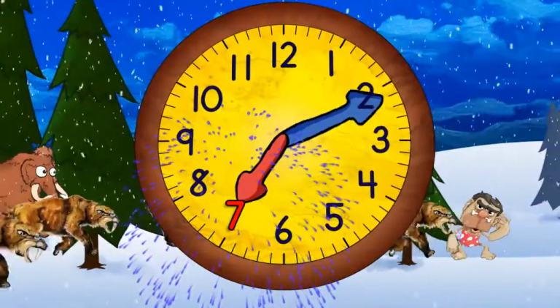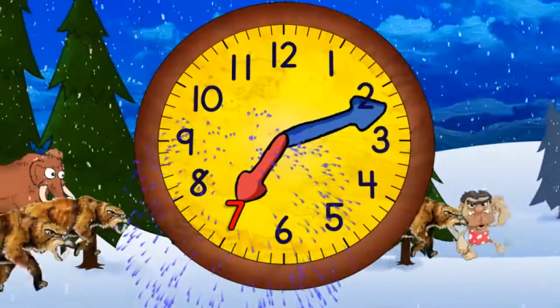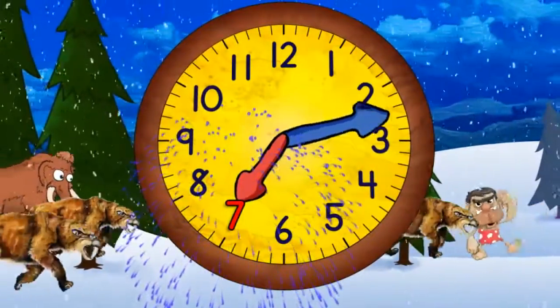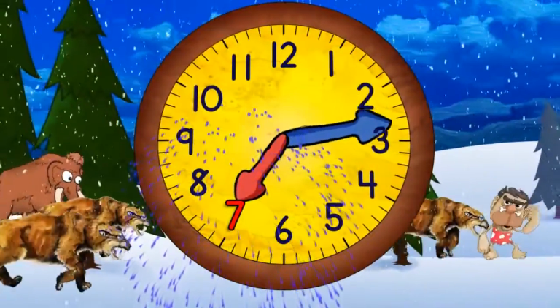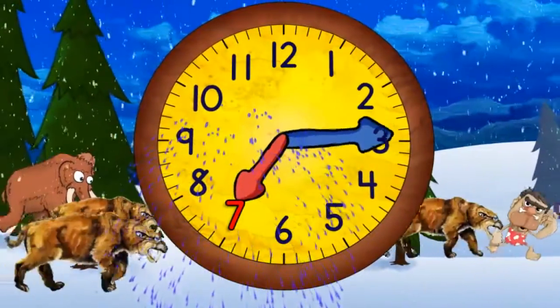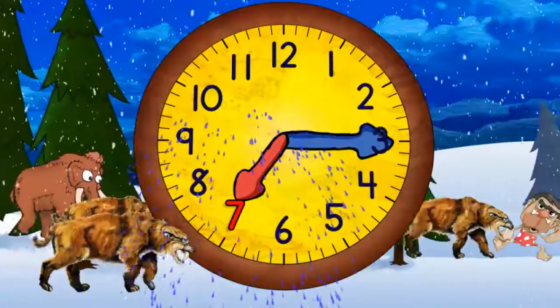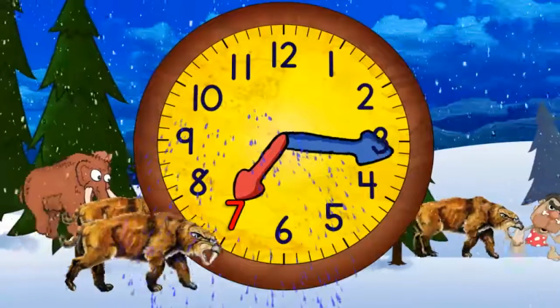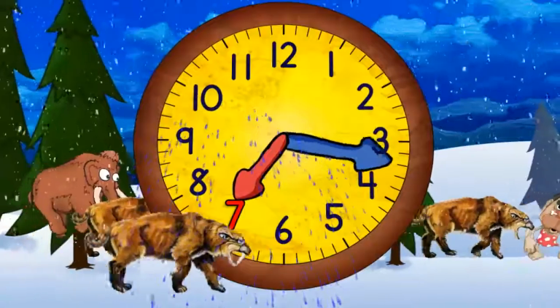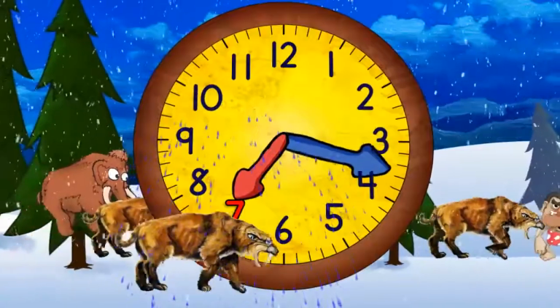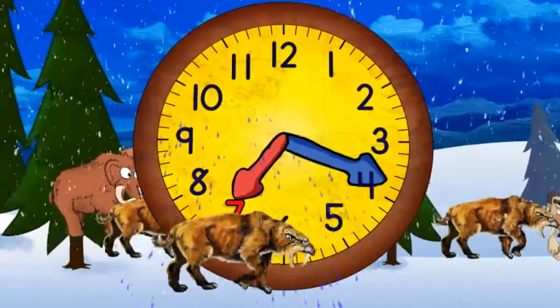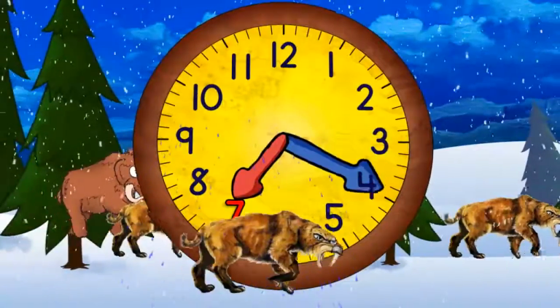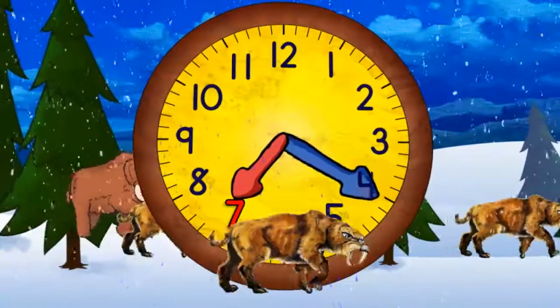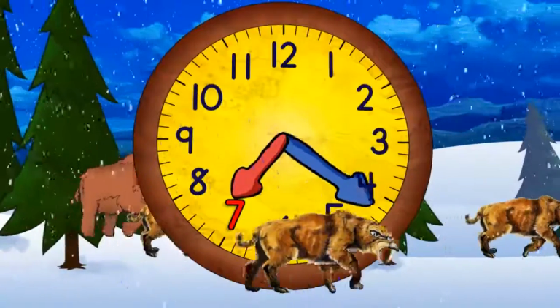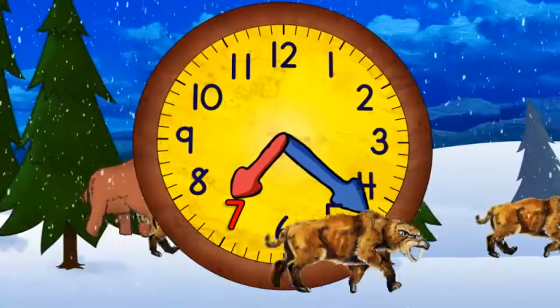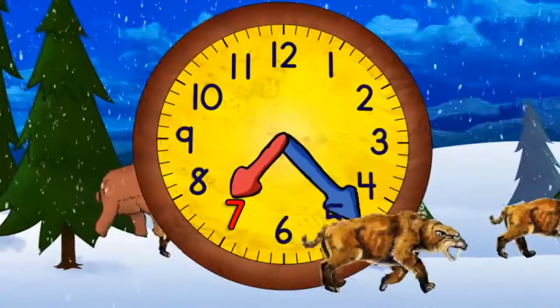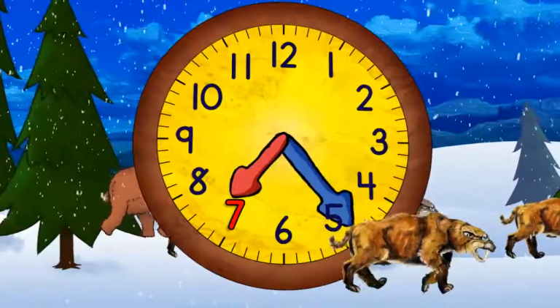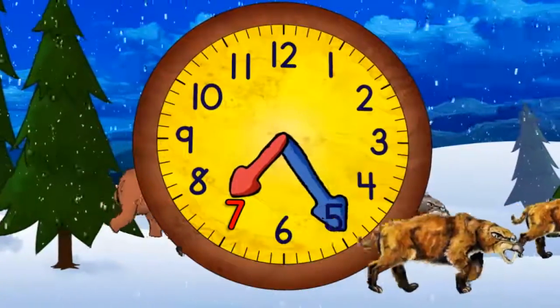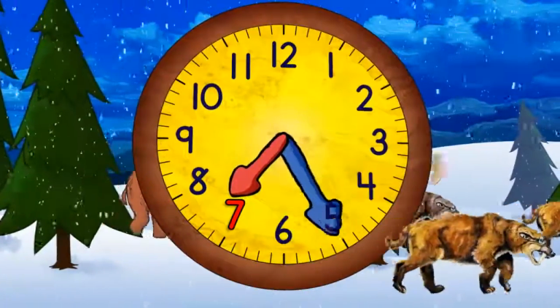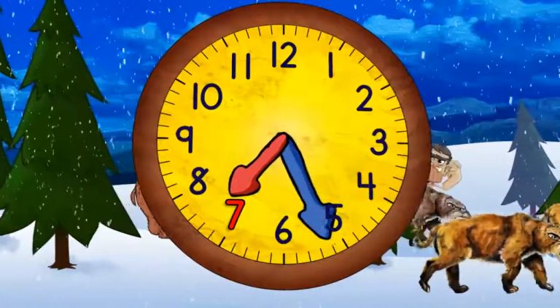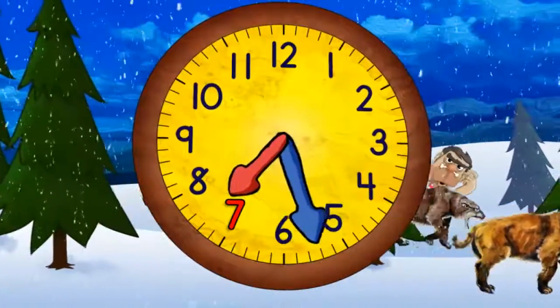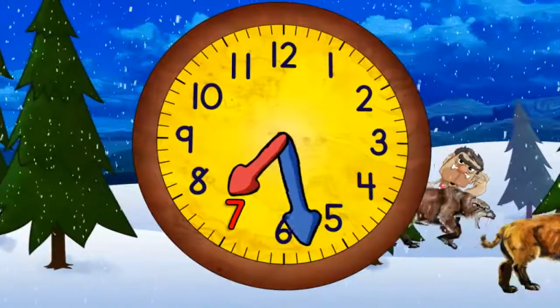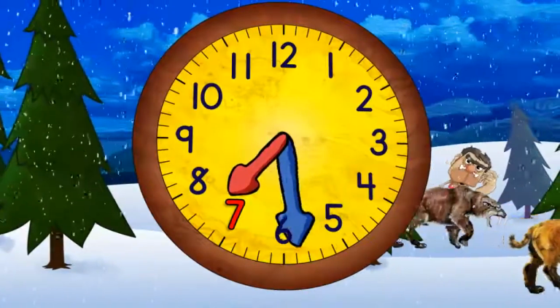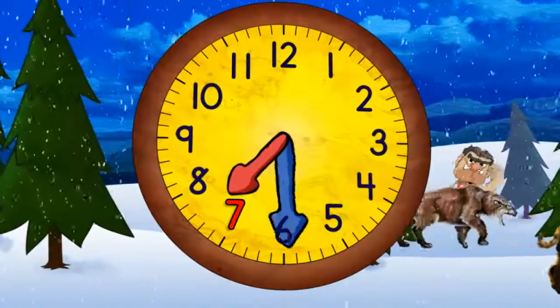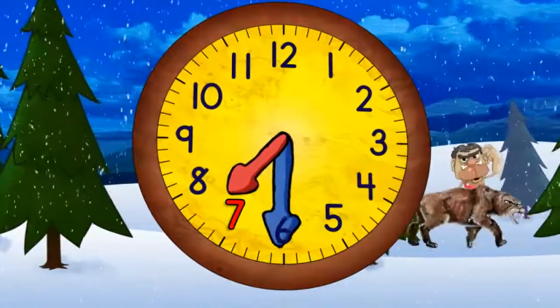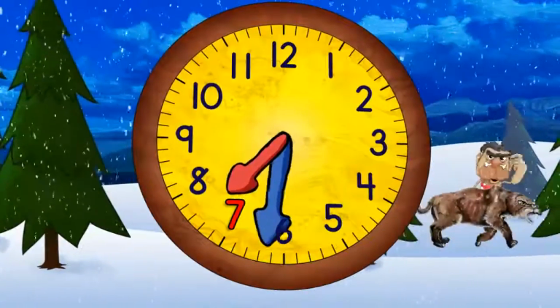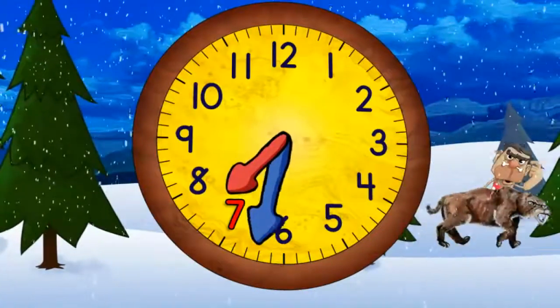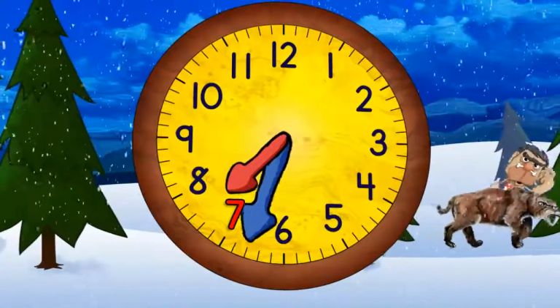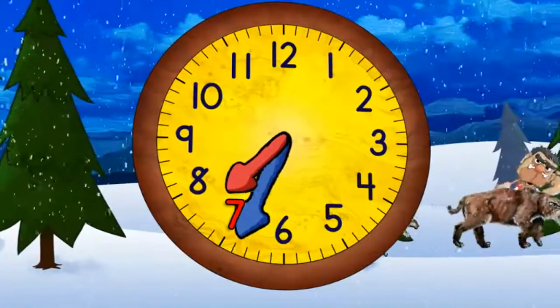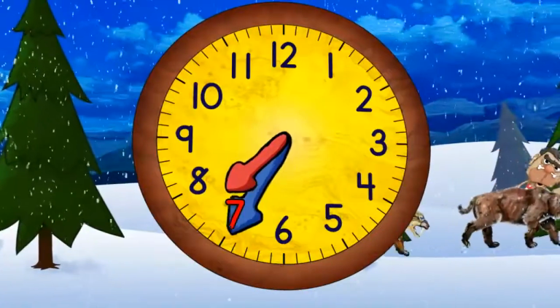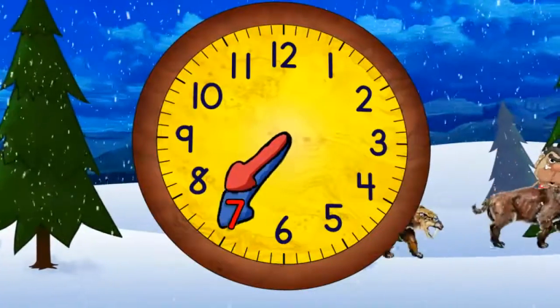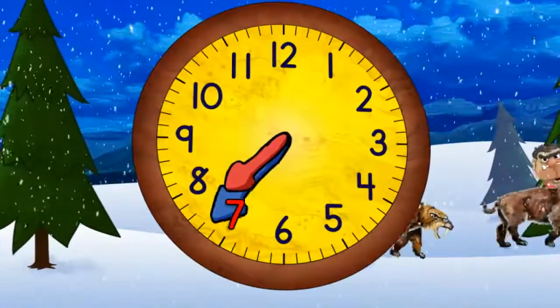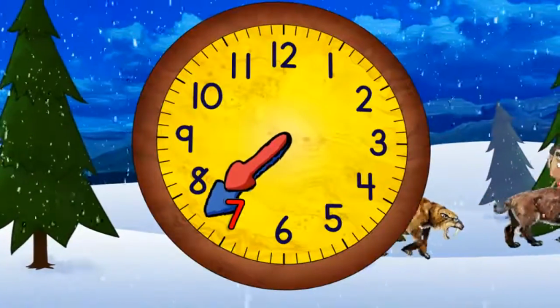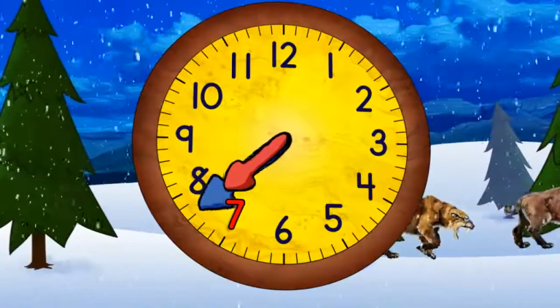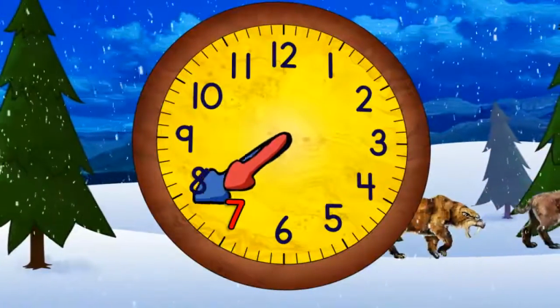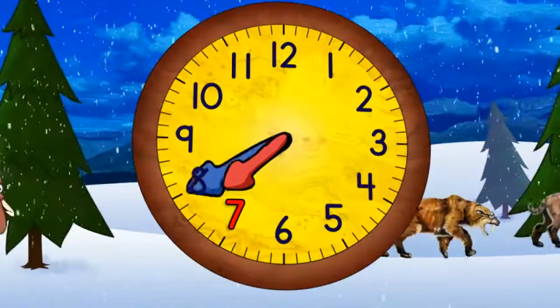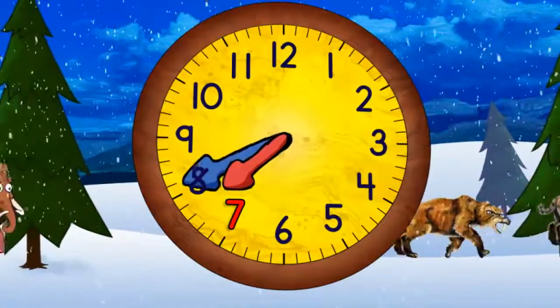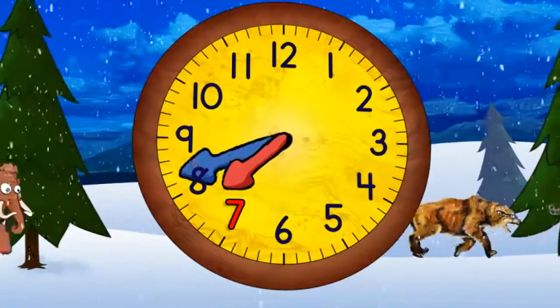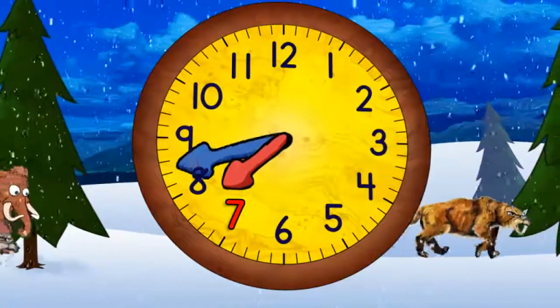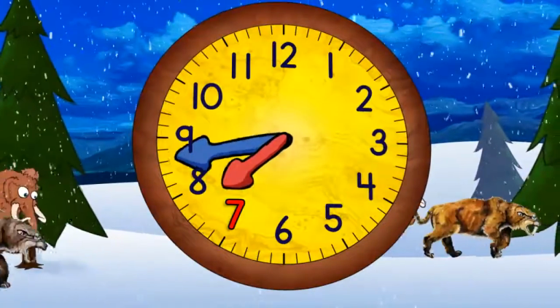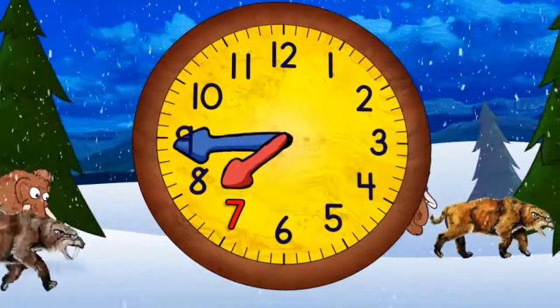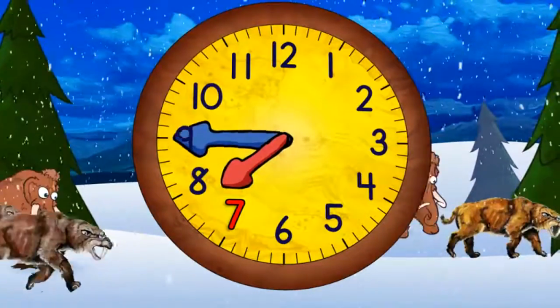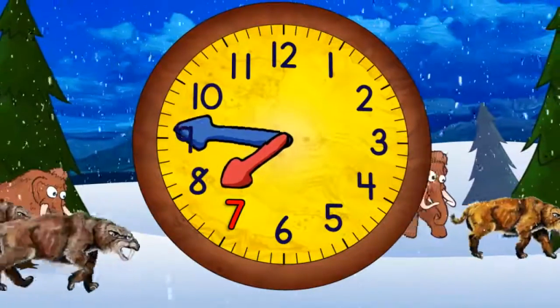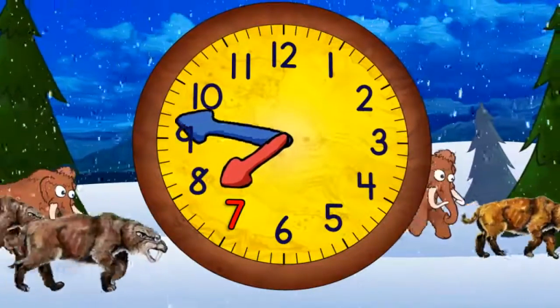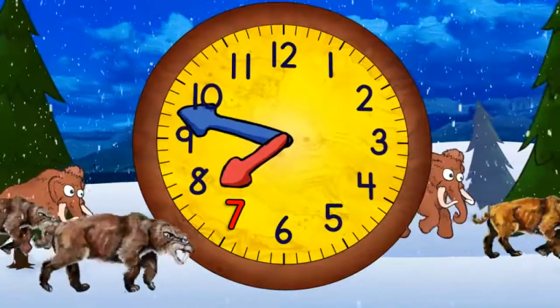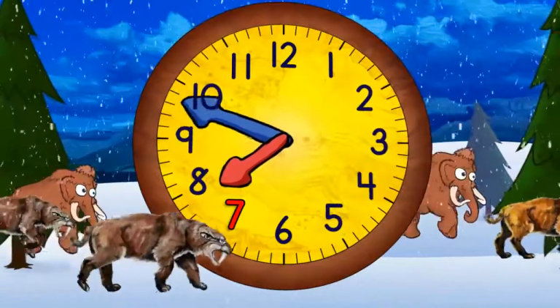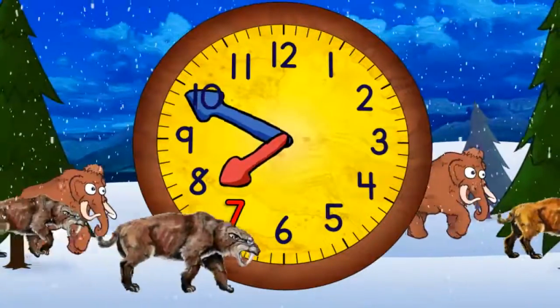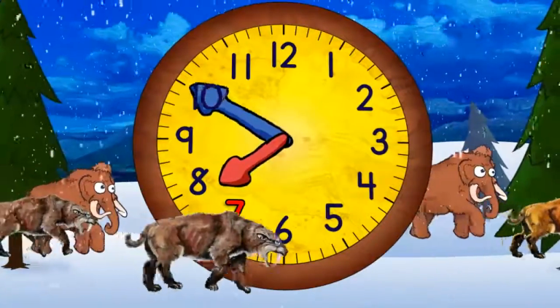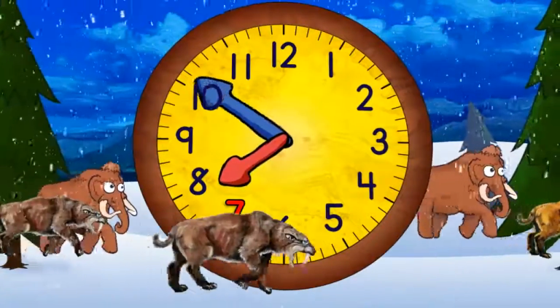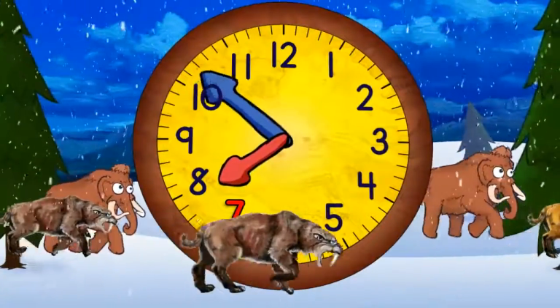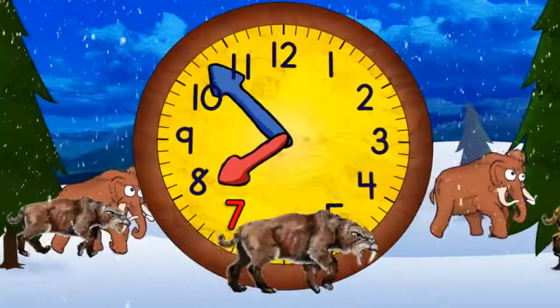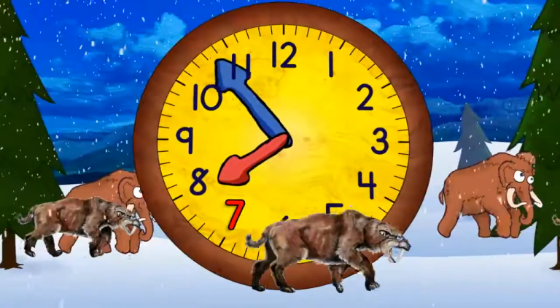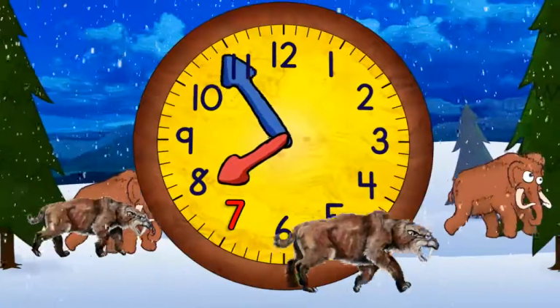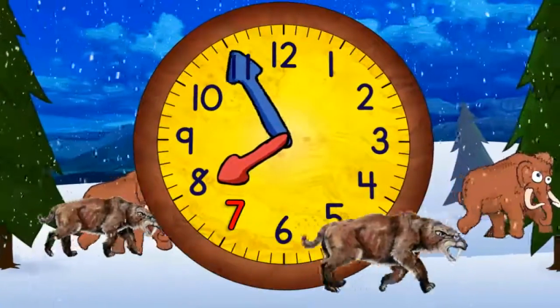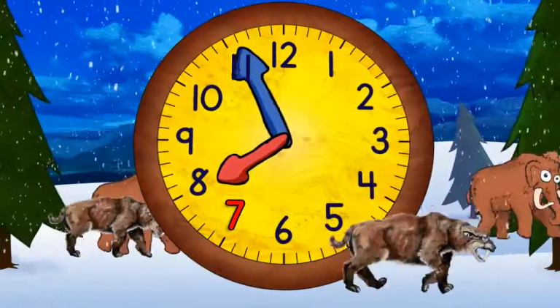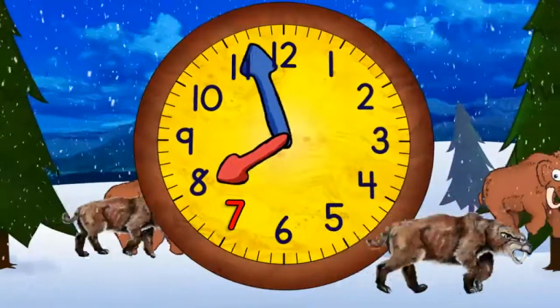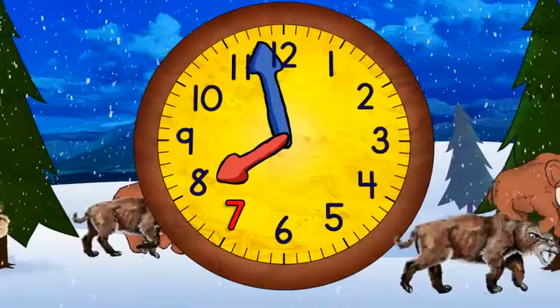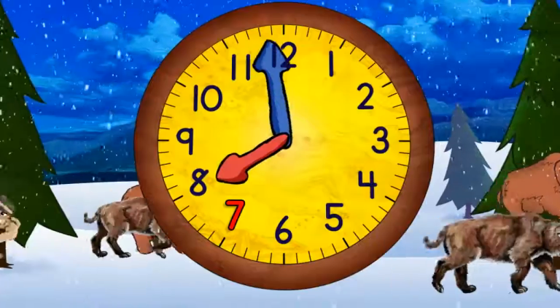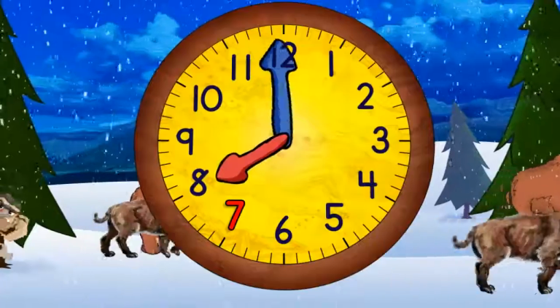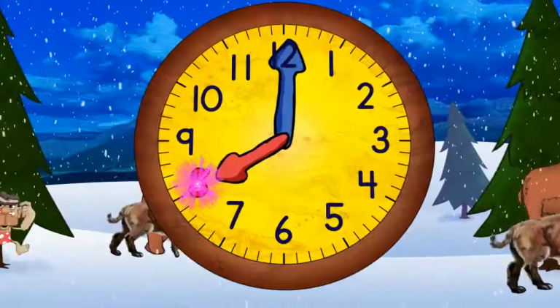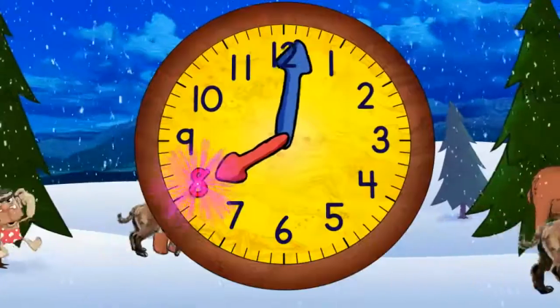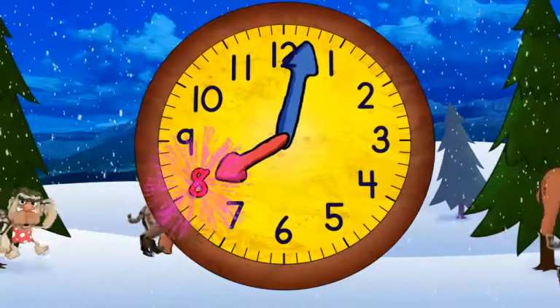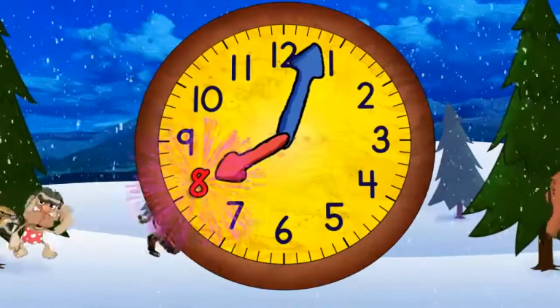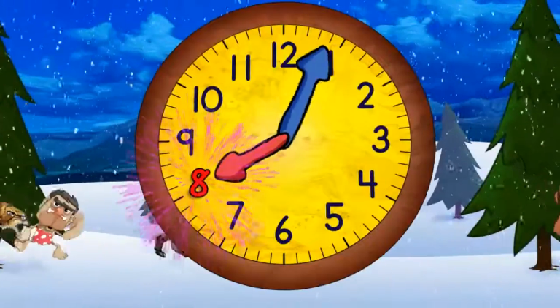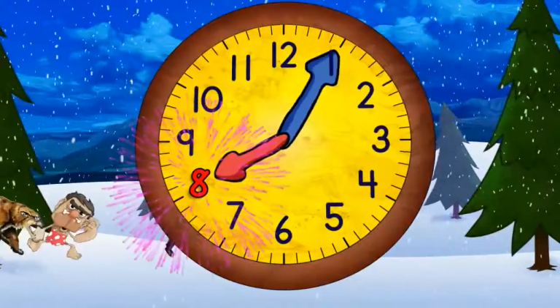And quarter past seven. And half past seven. And quarter to eight. And eight o'clock.